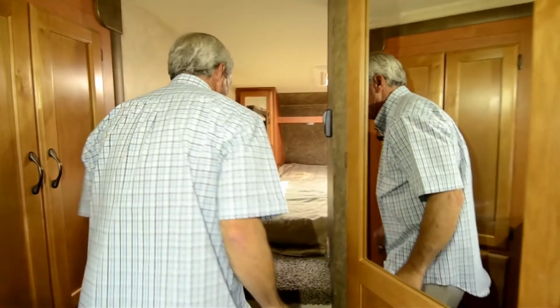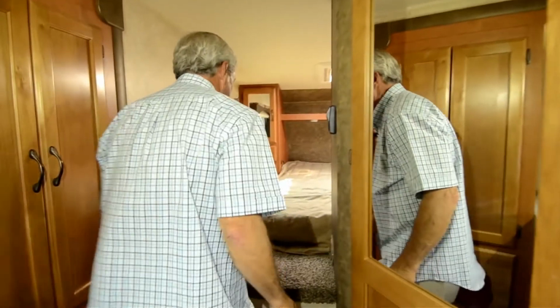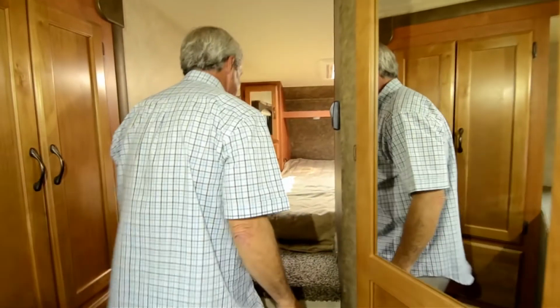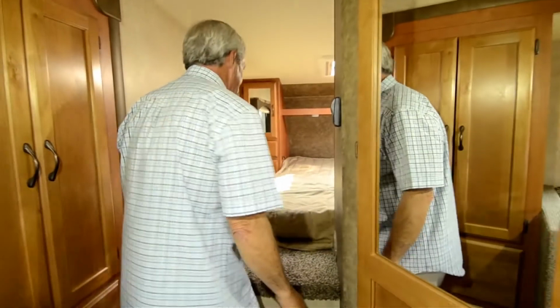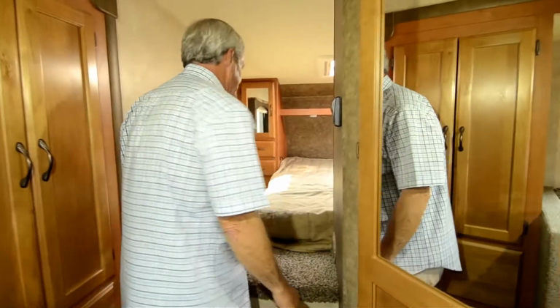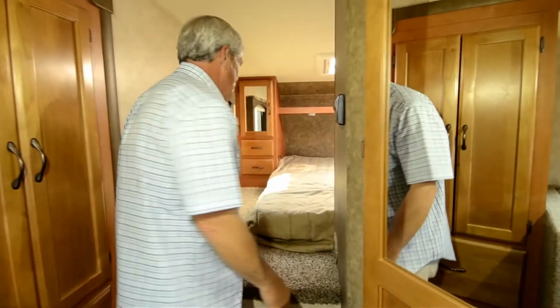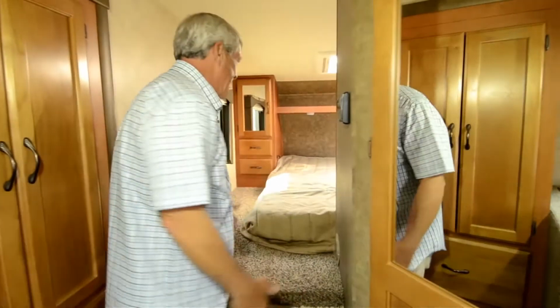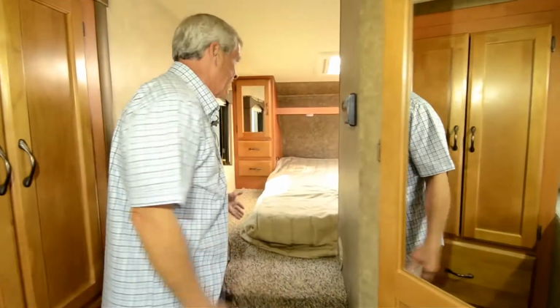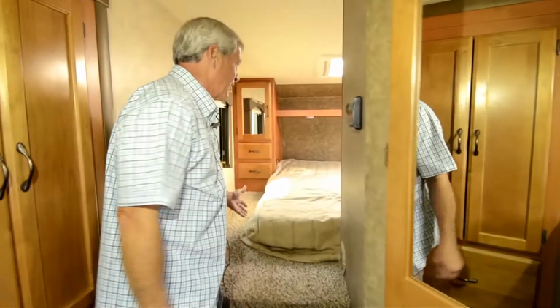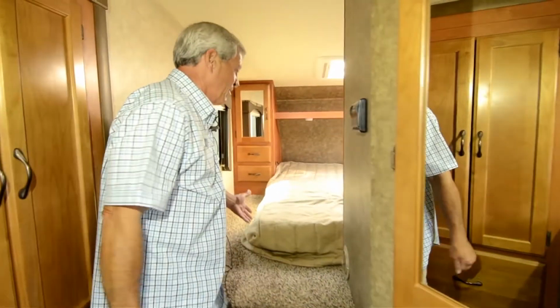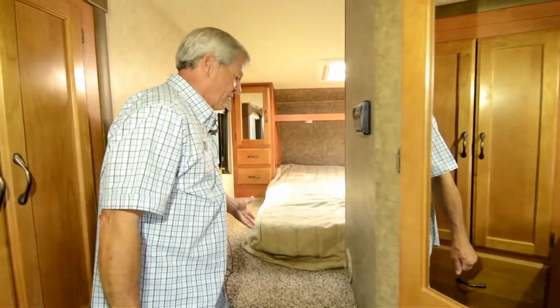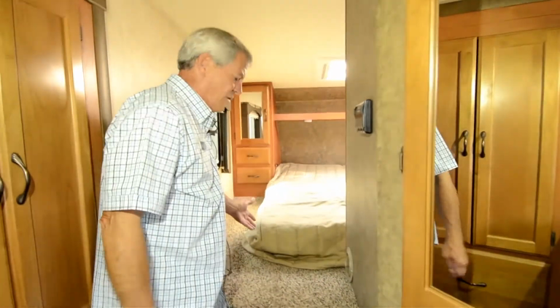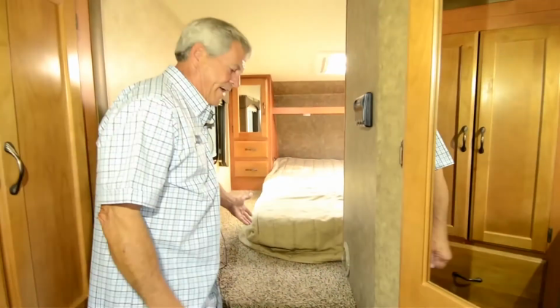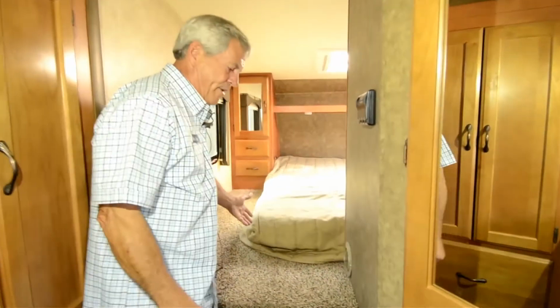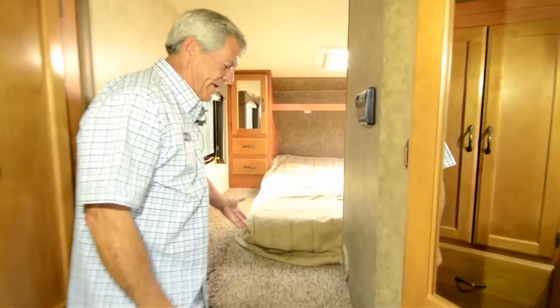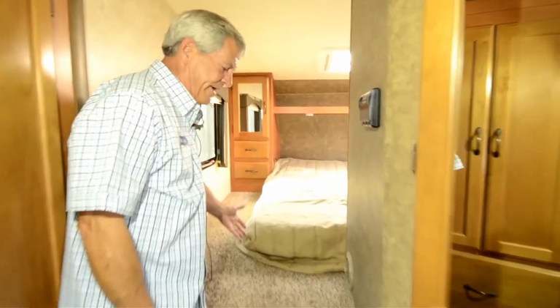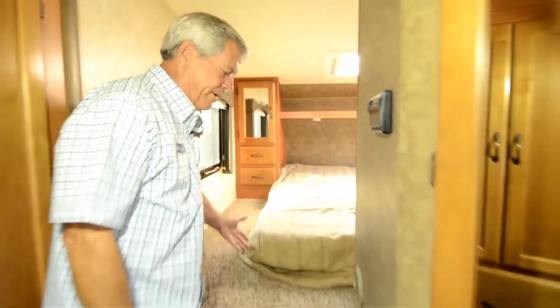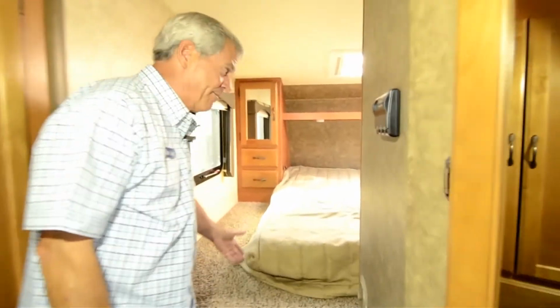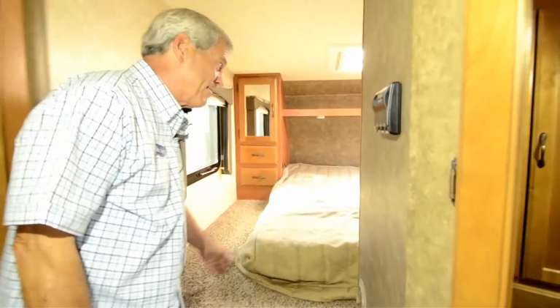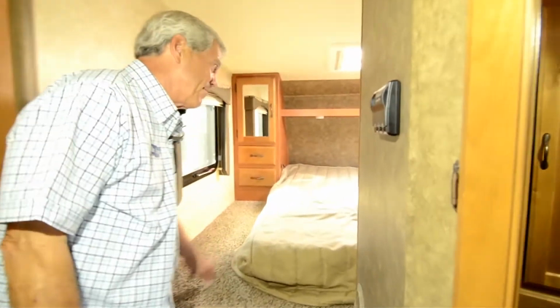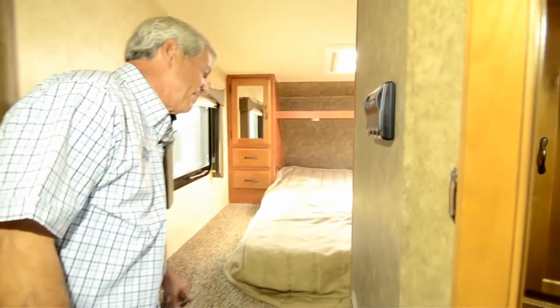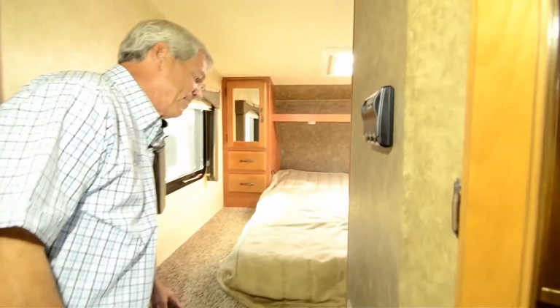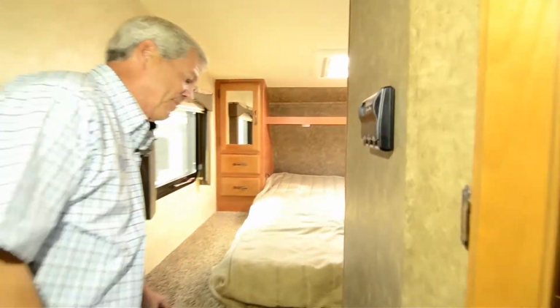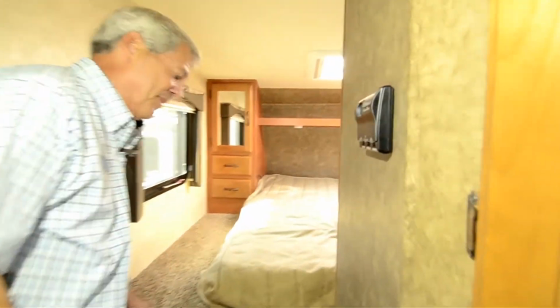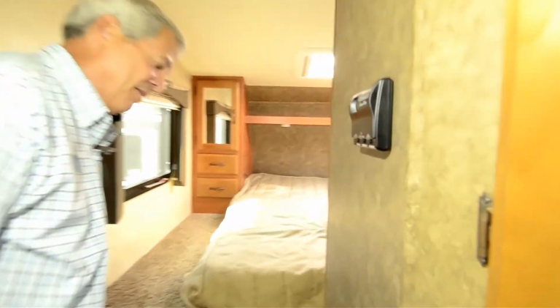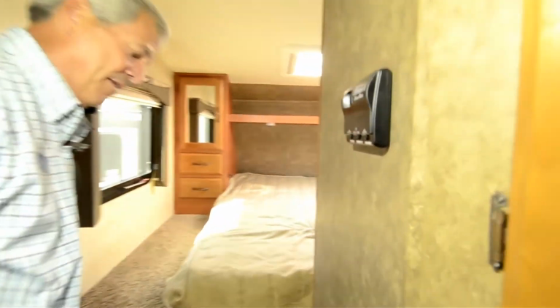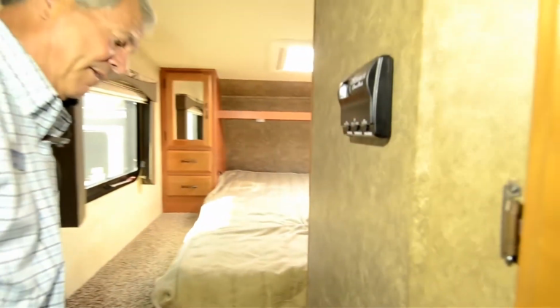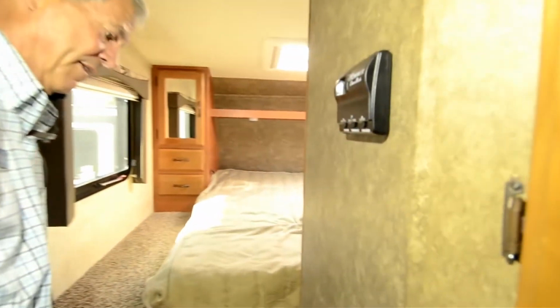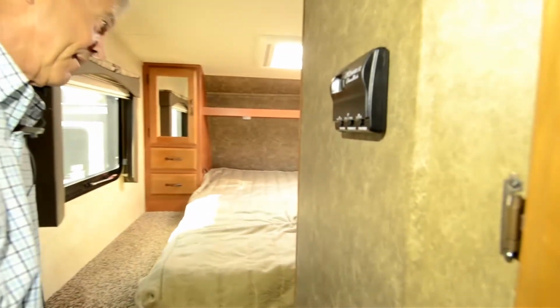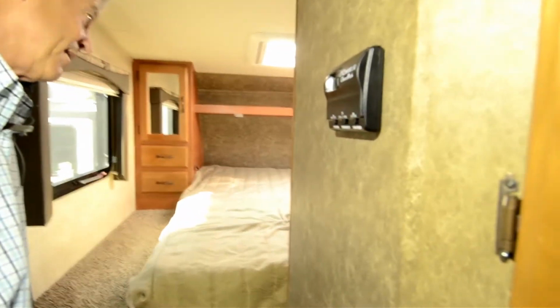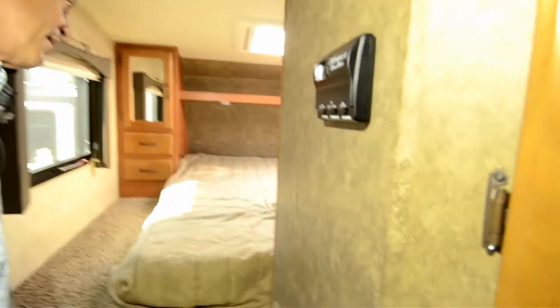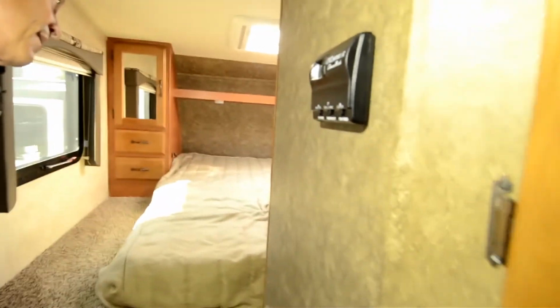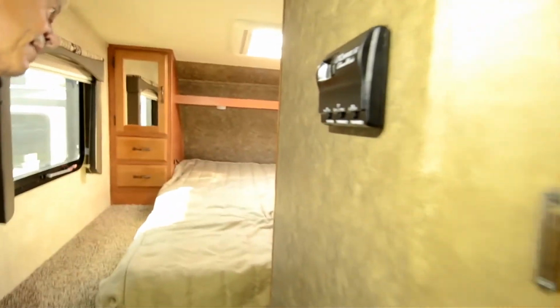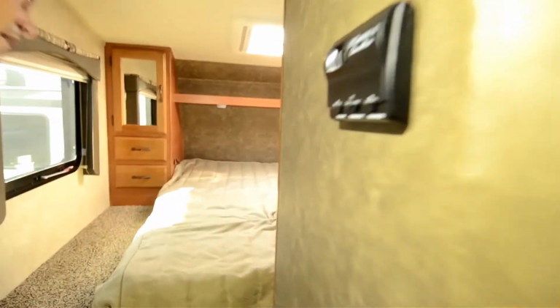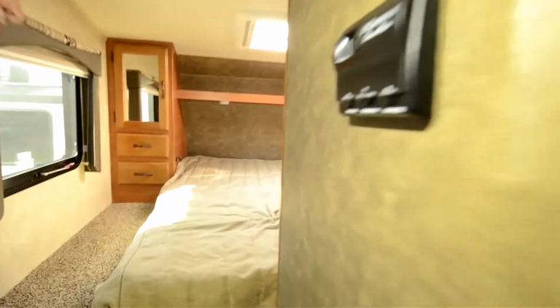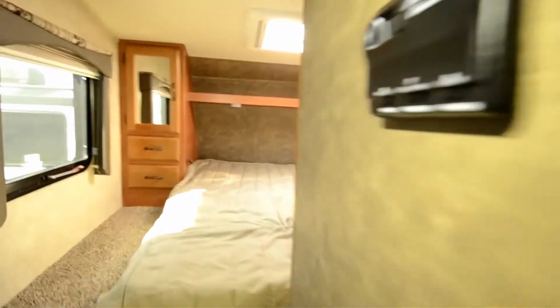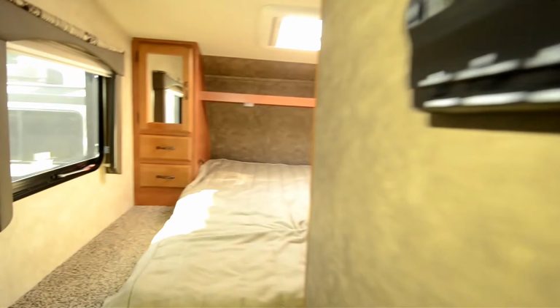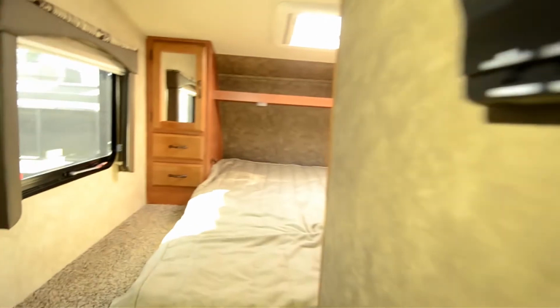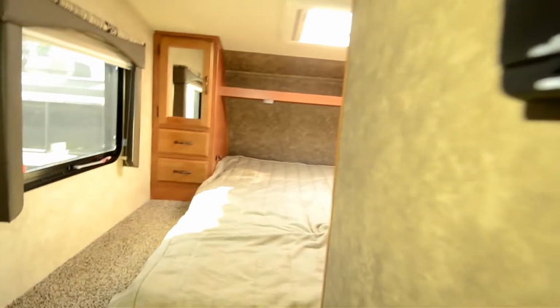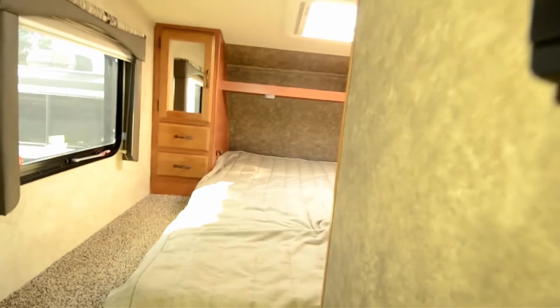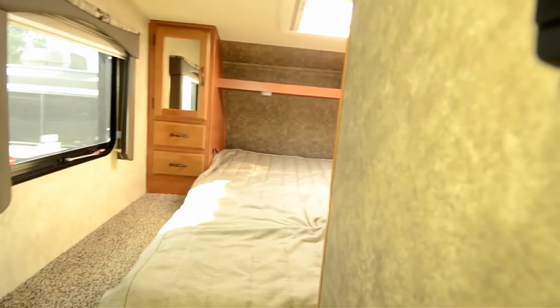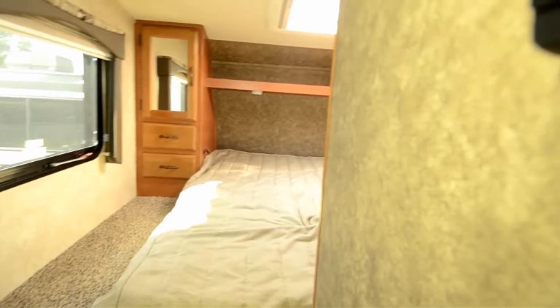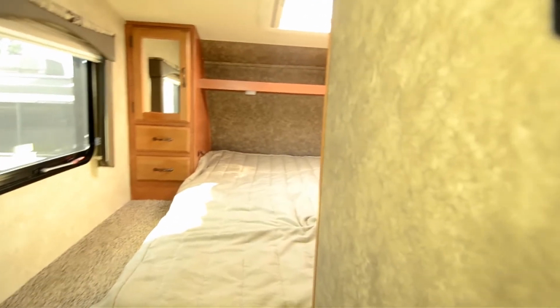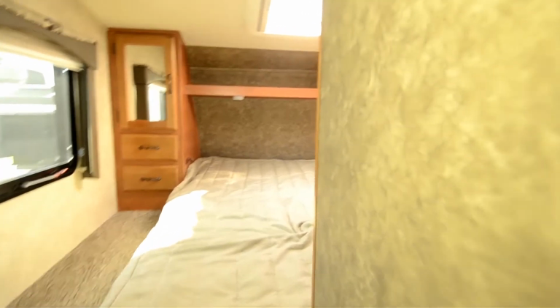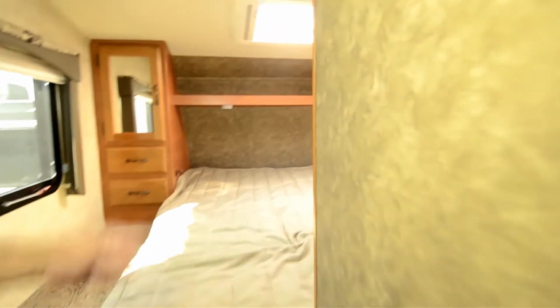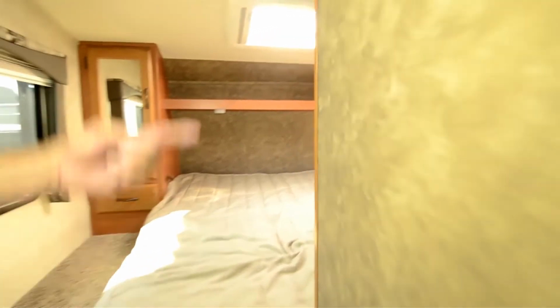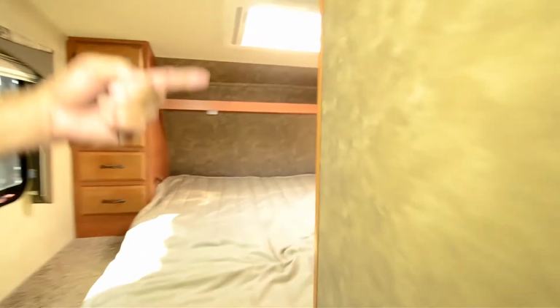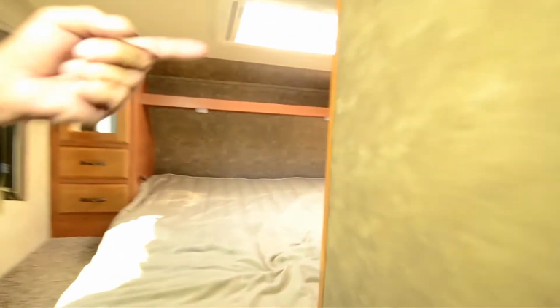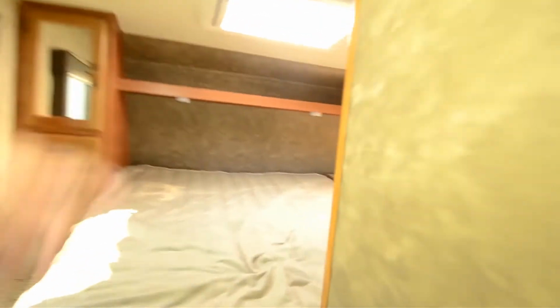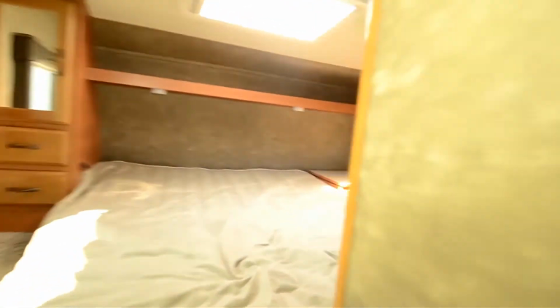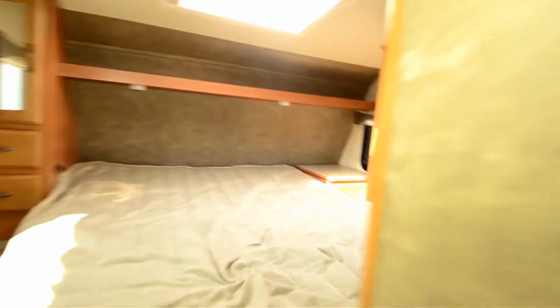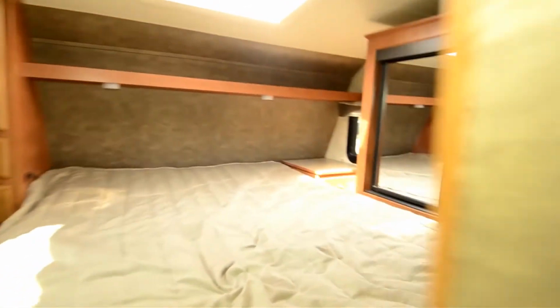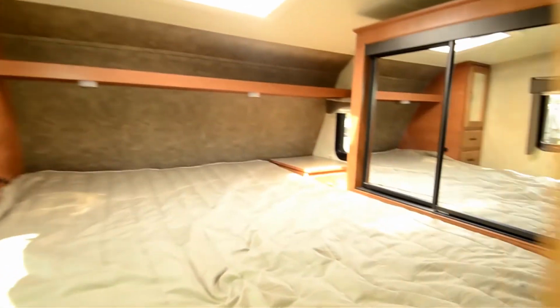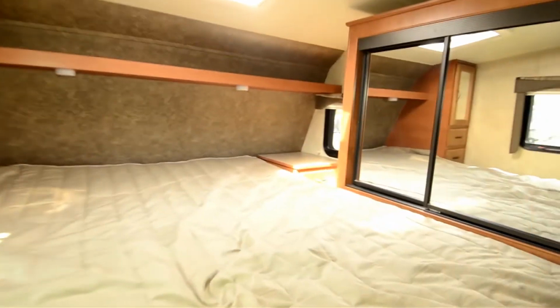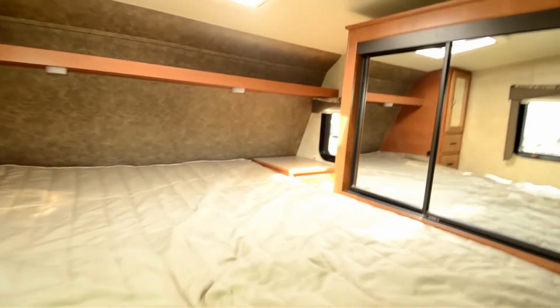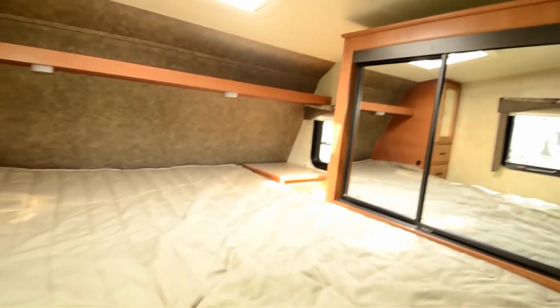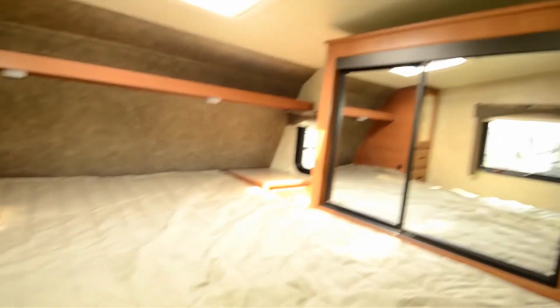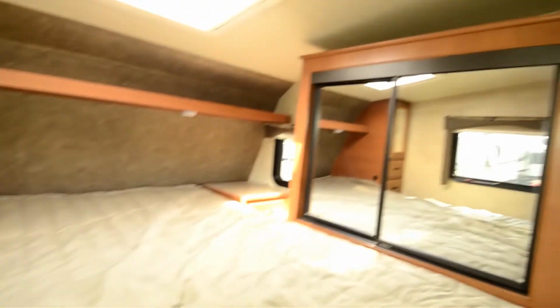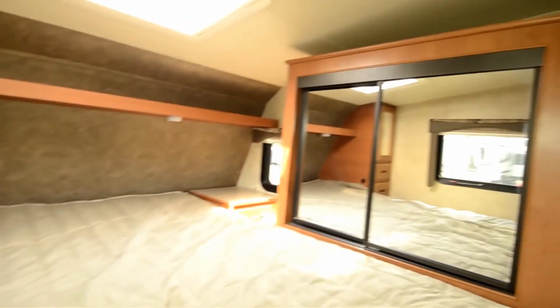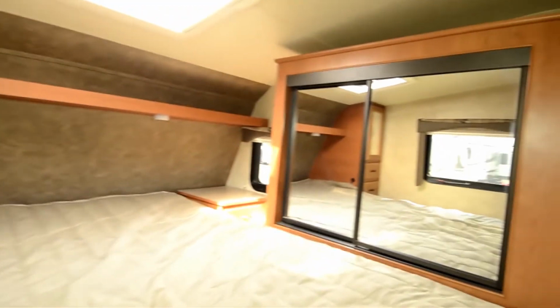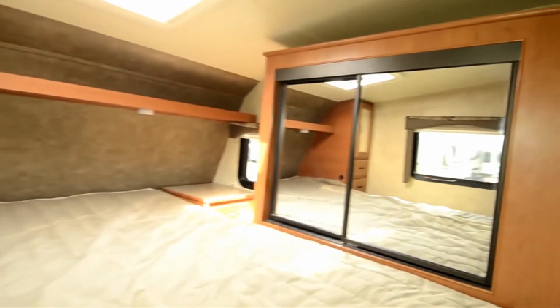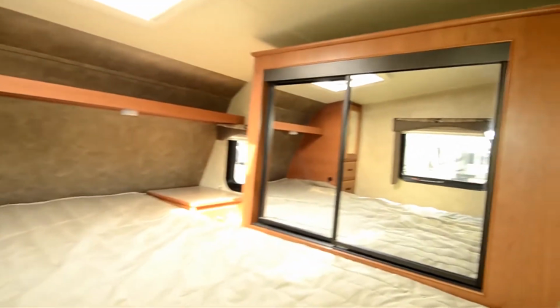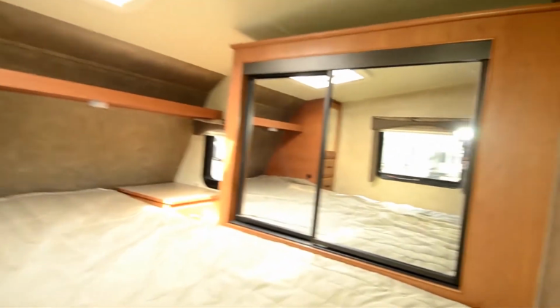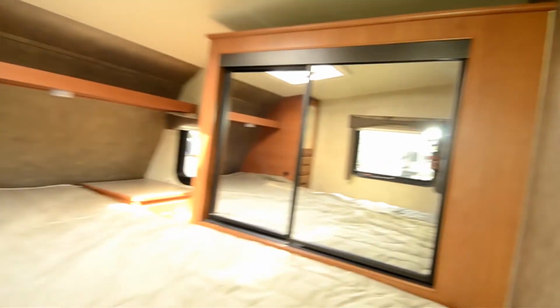And not too big a climb up here. If you can get around there and show them that closet there.